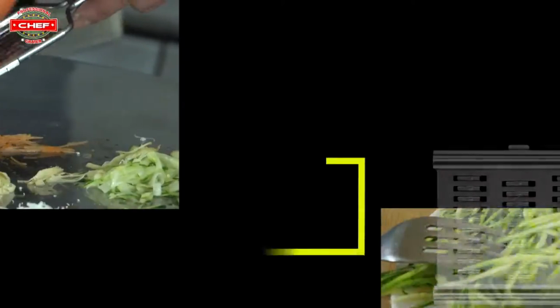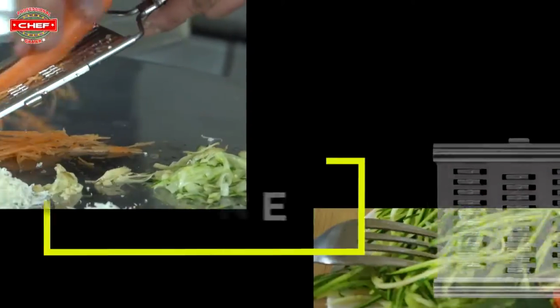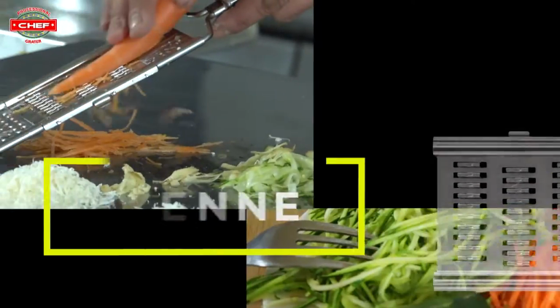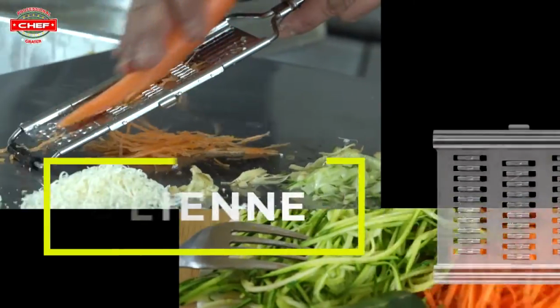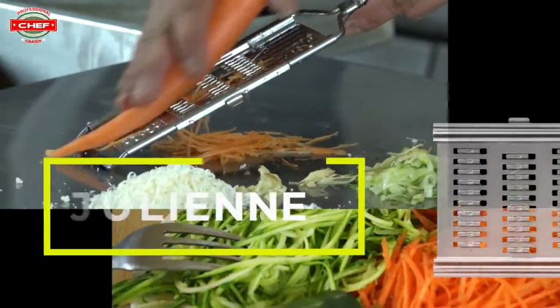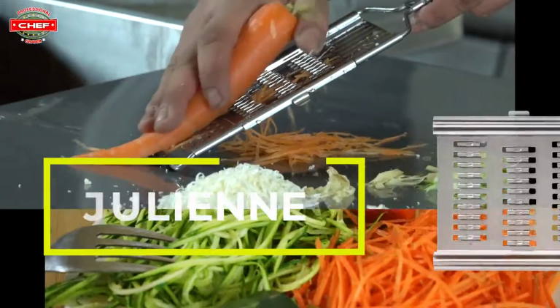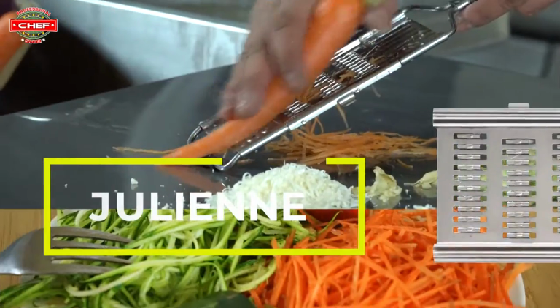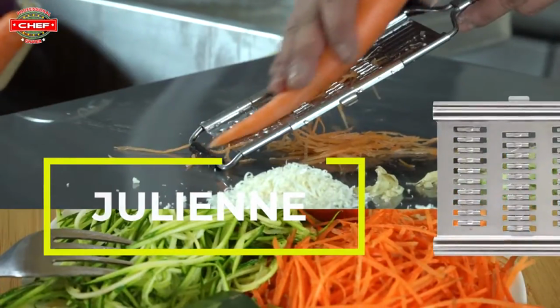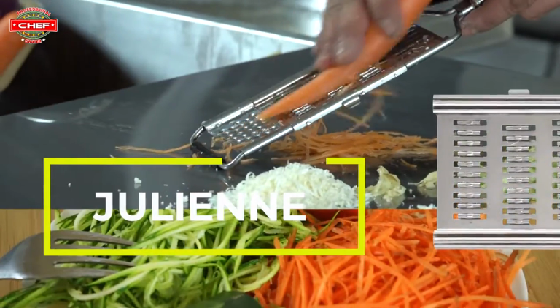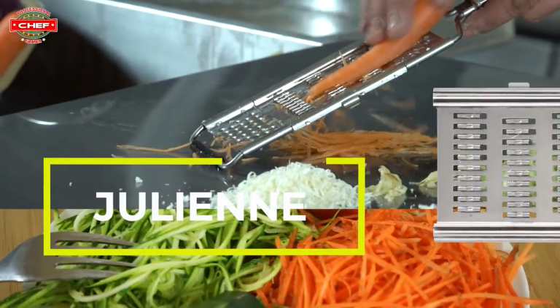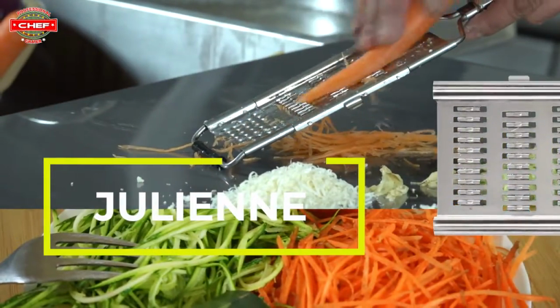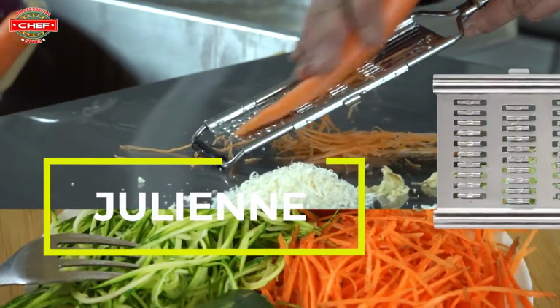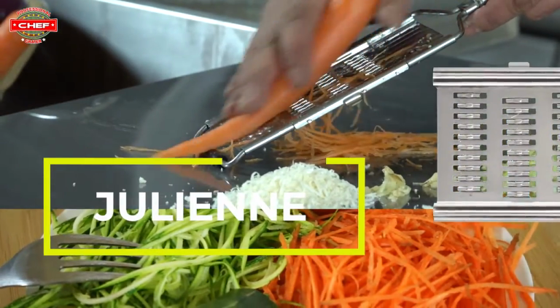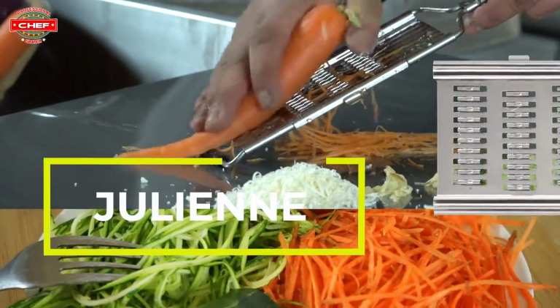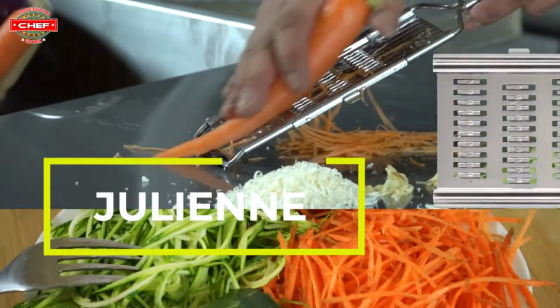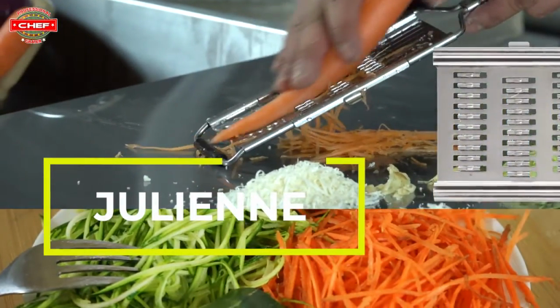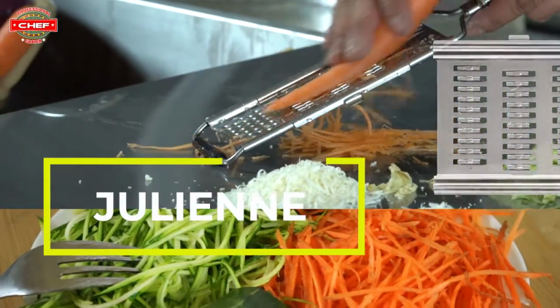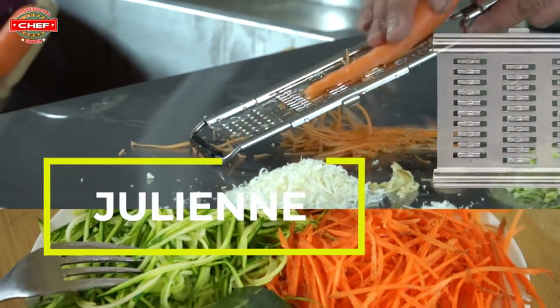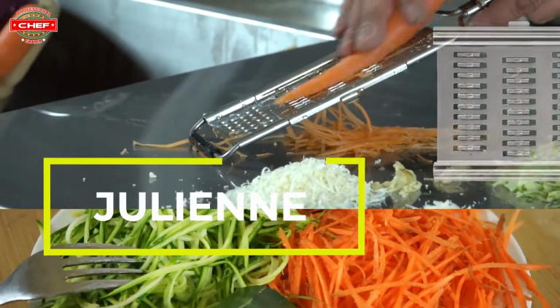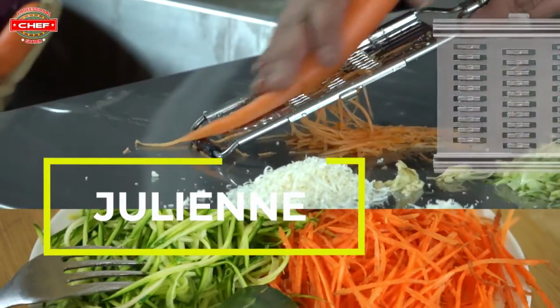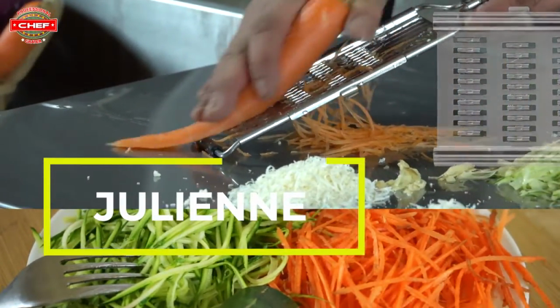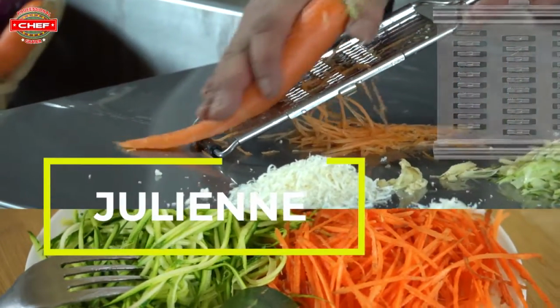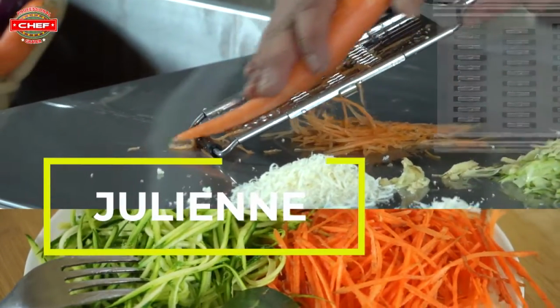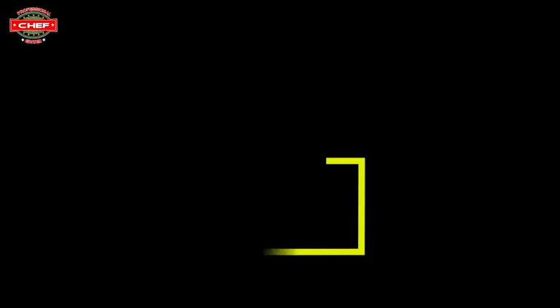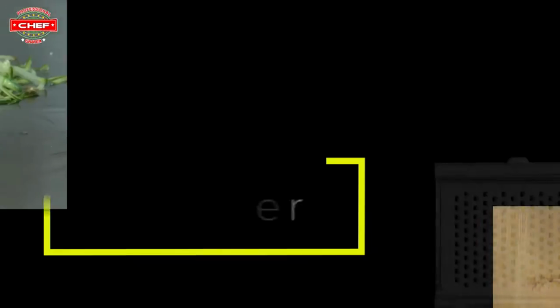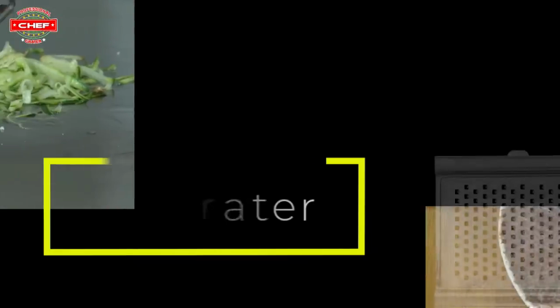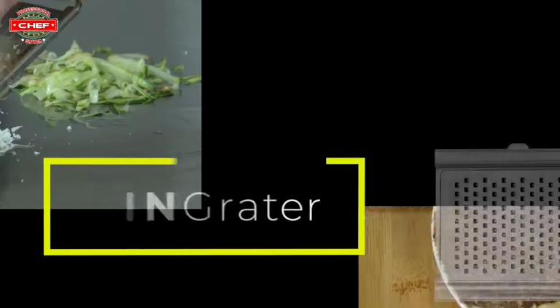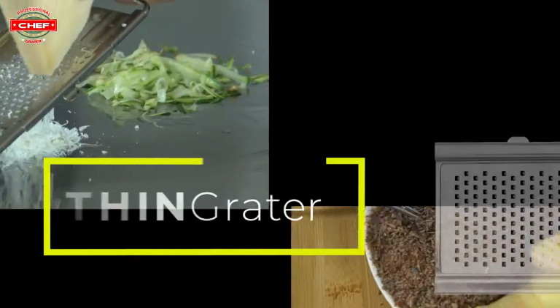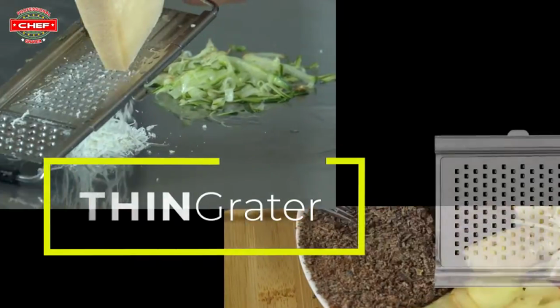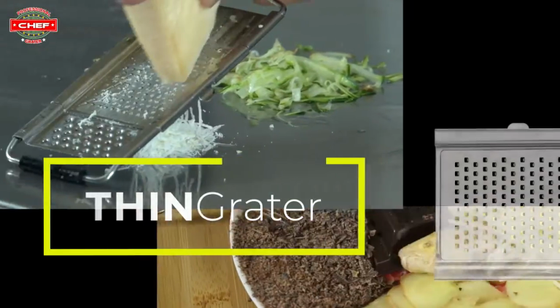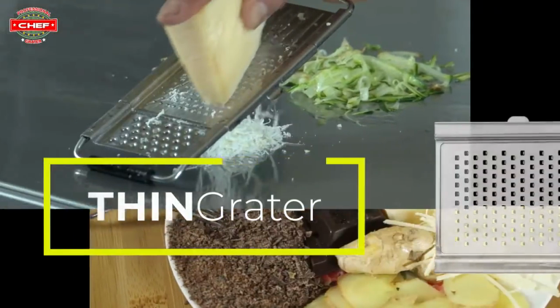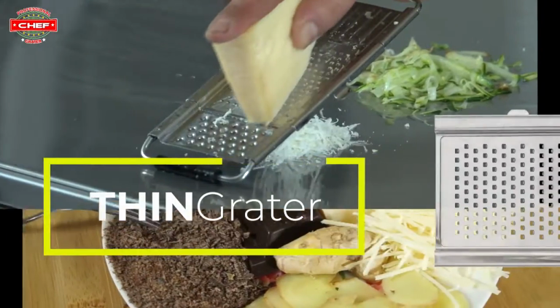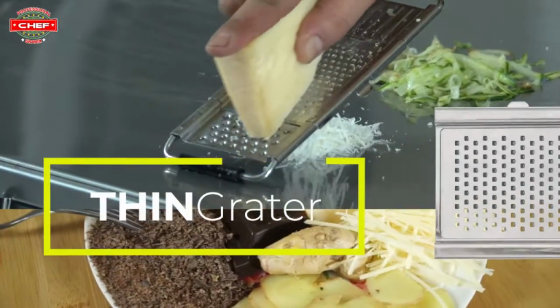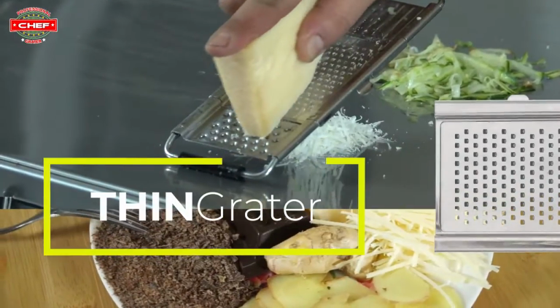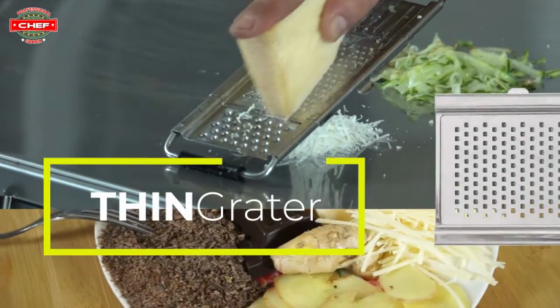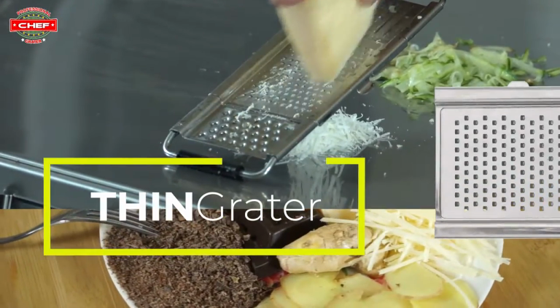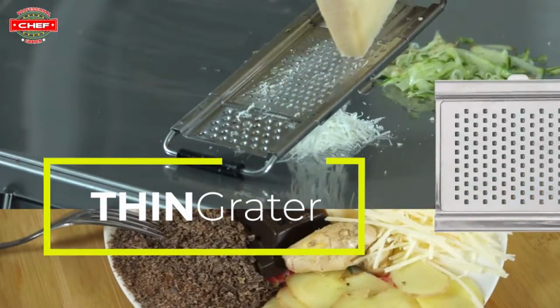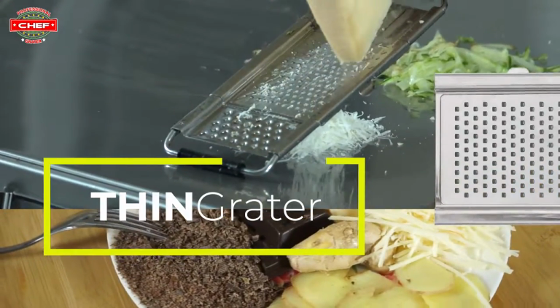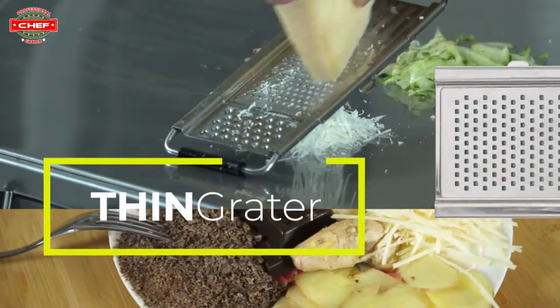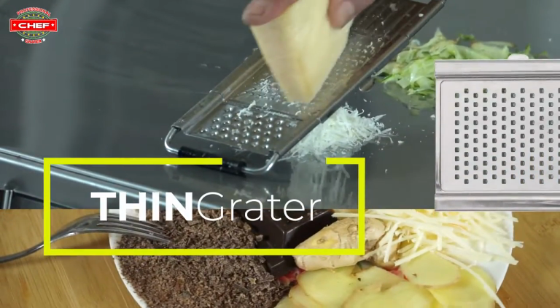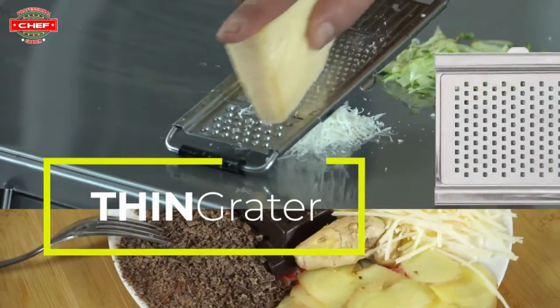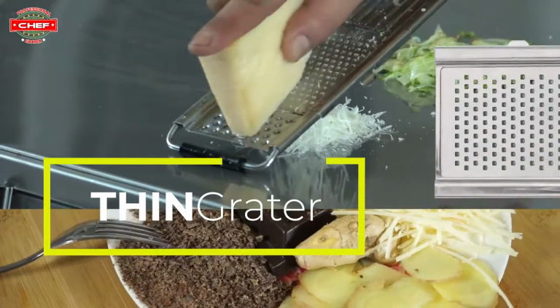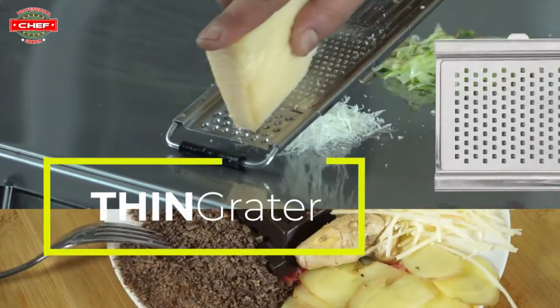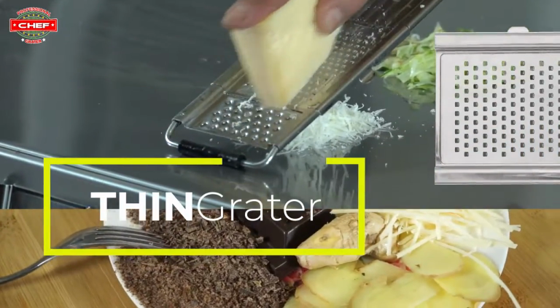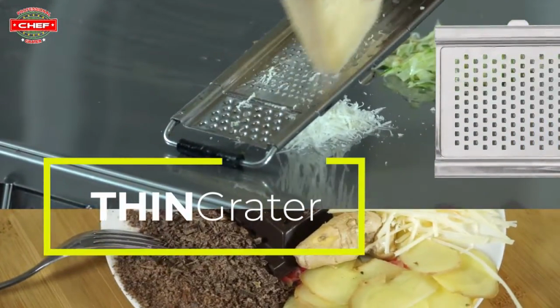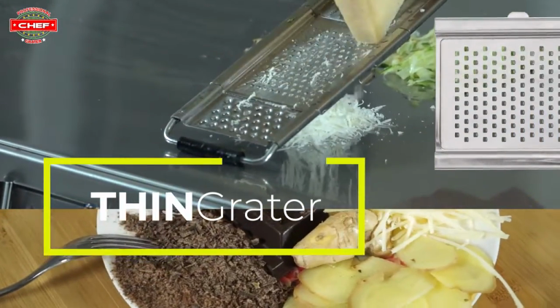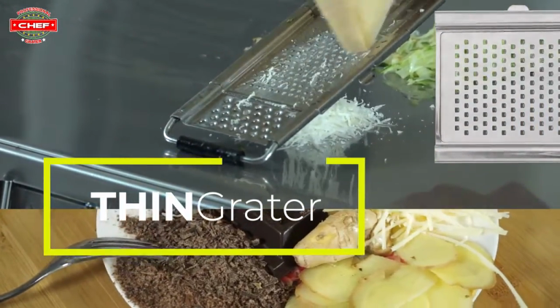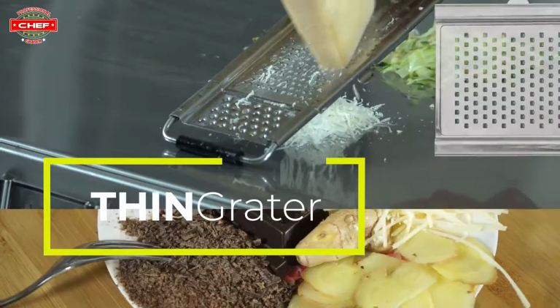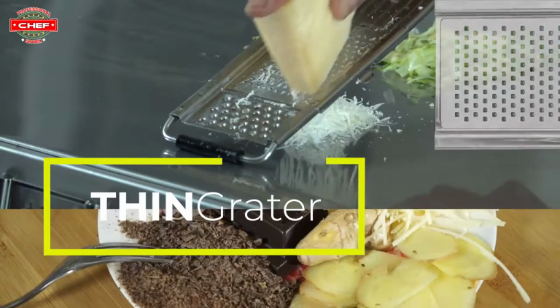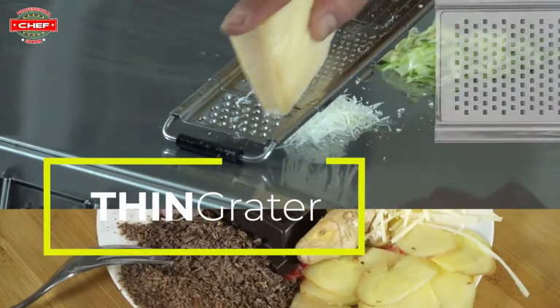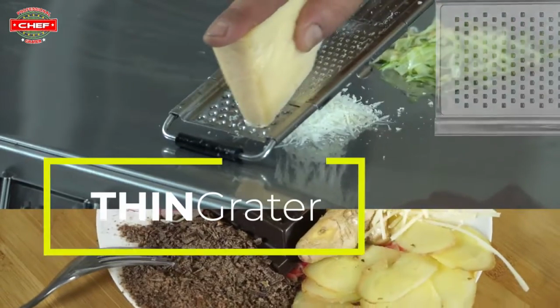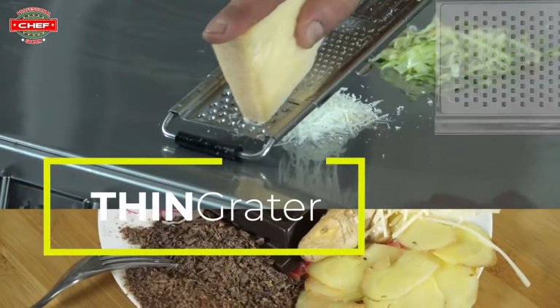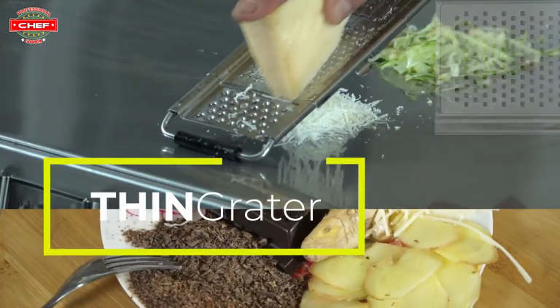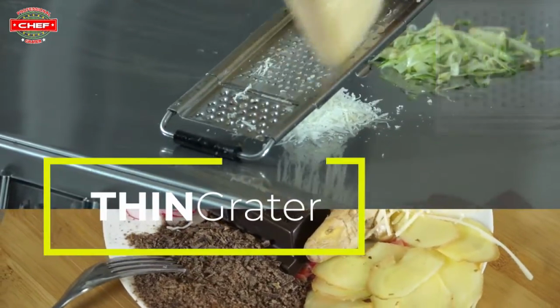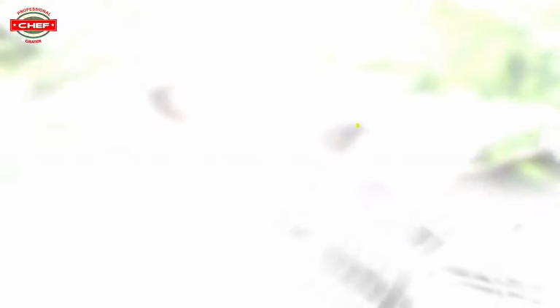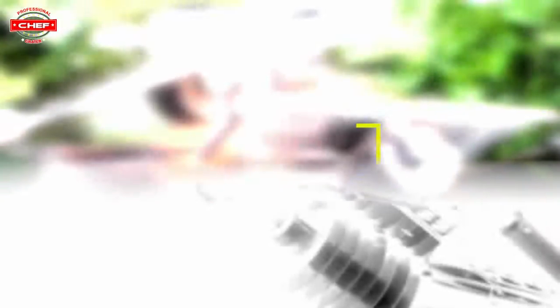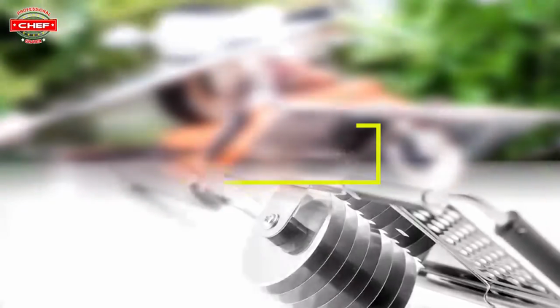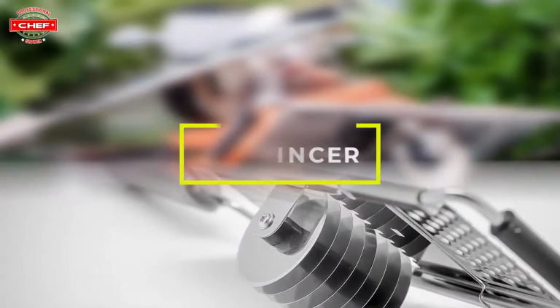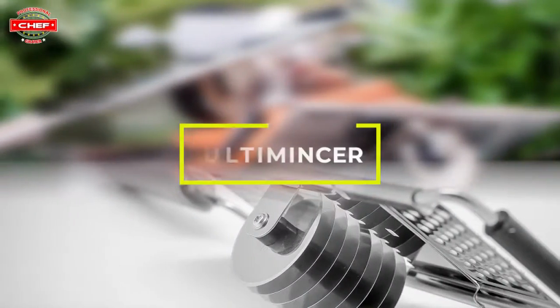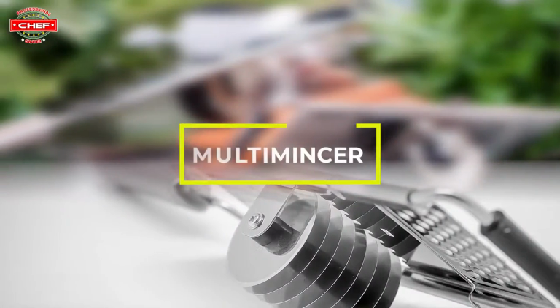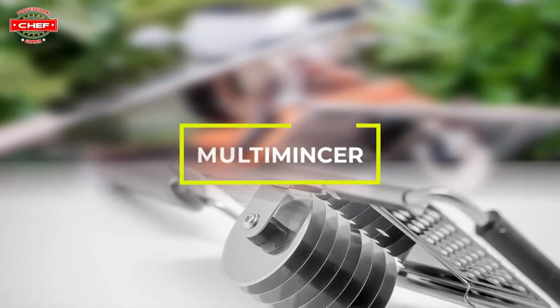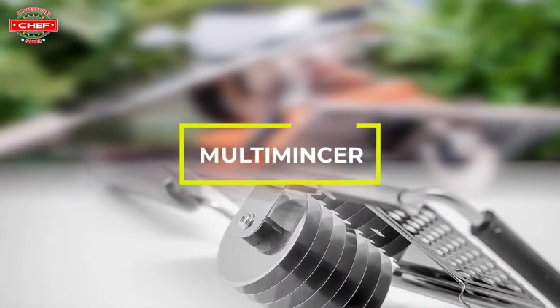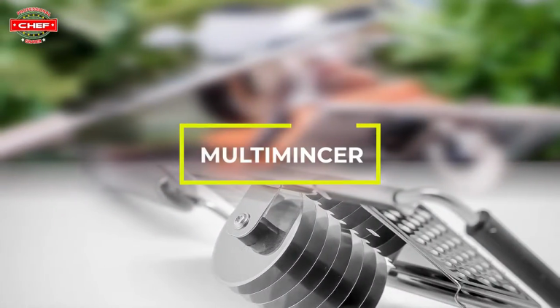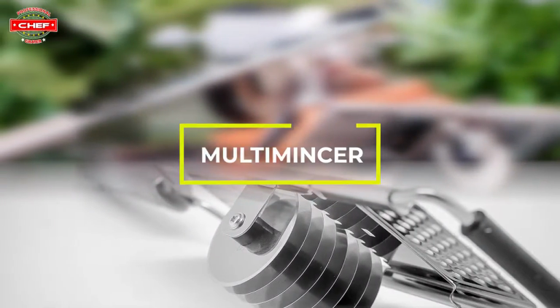For all you salad lovers, let julienne do the work. And last but not least, we have the thin grater. And more to come.